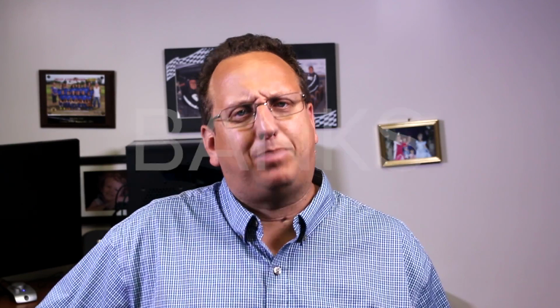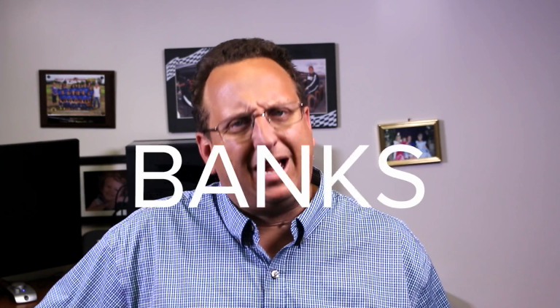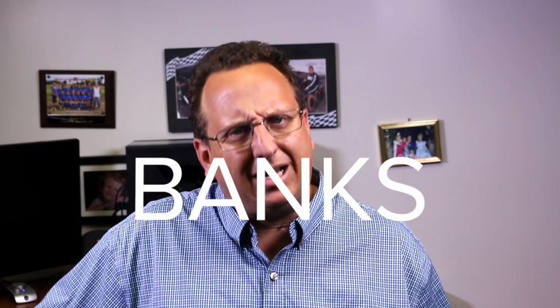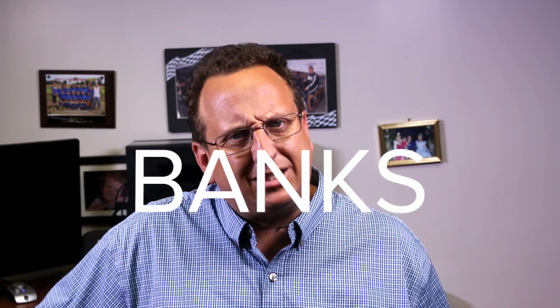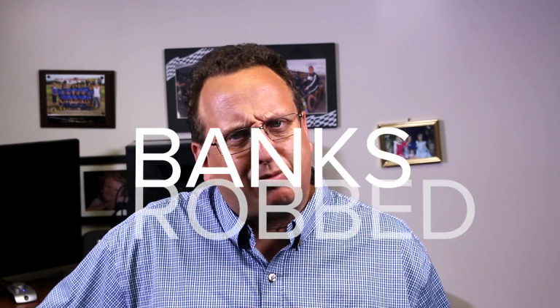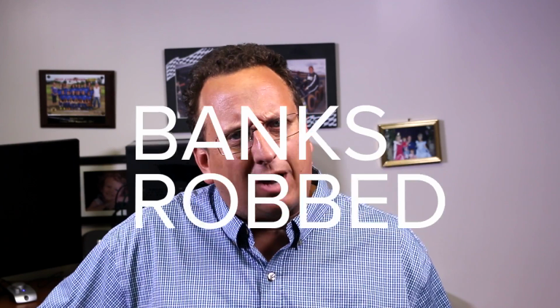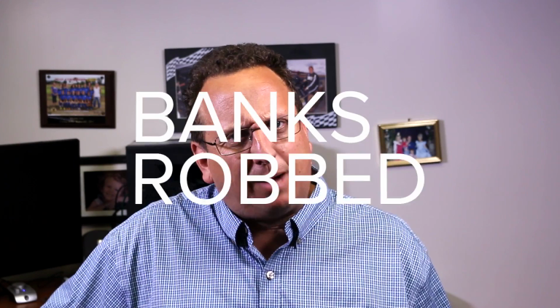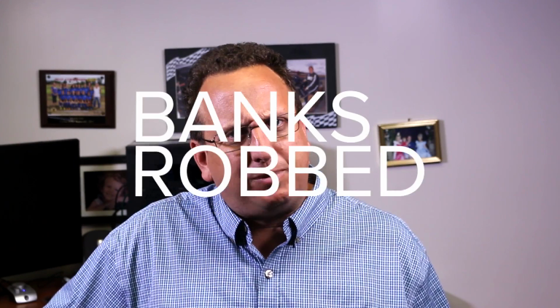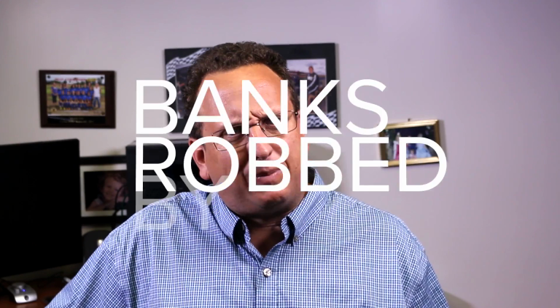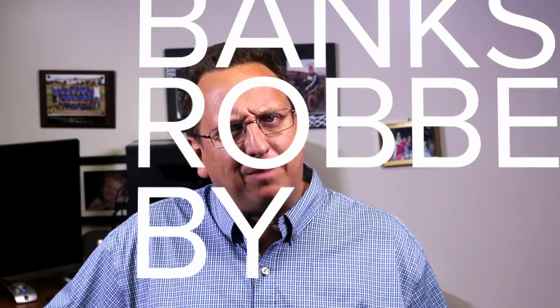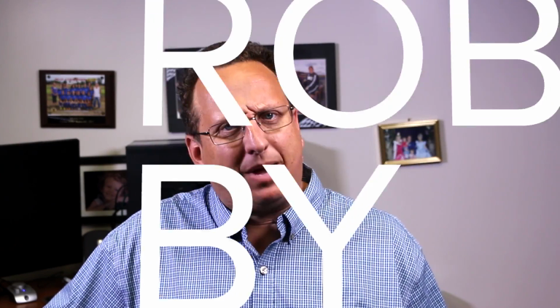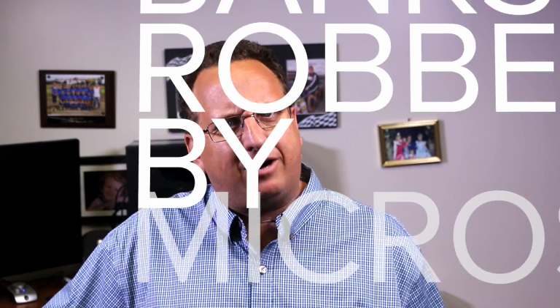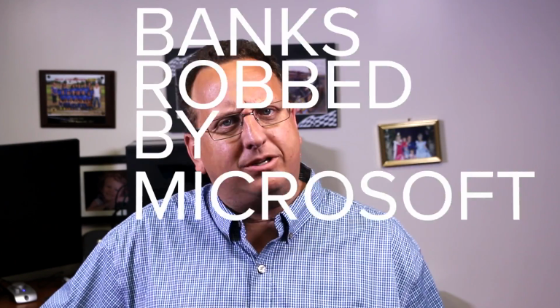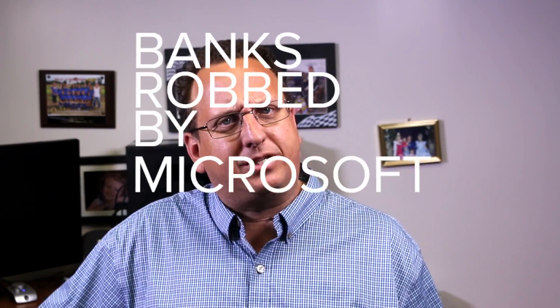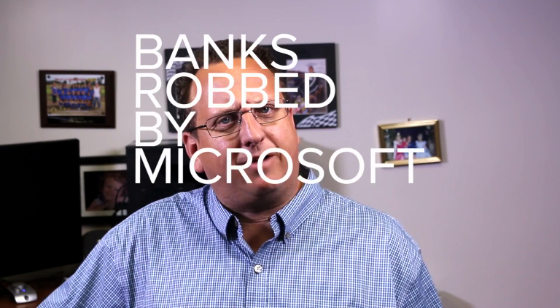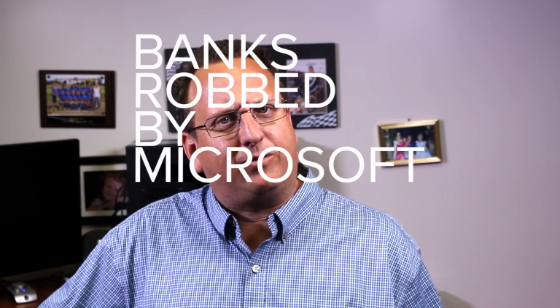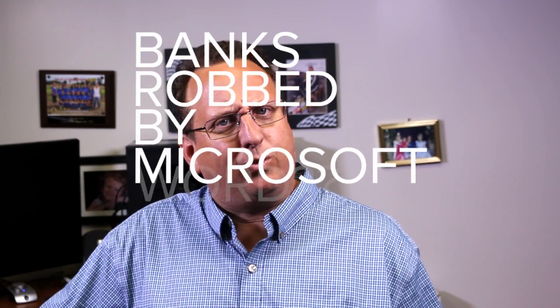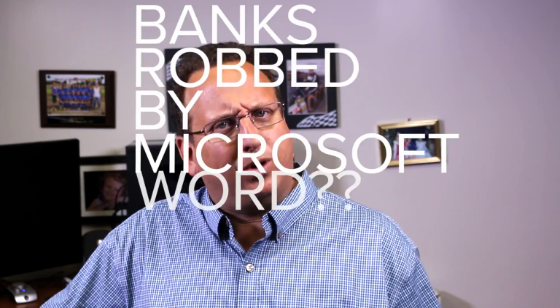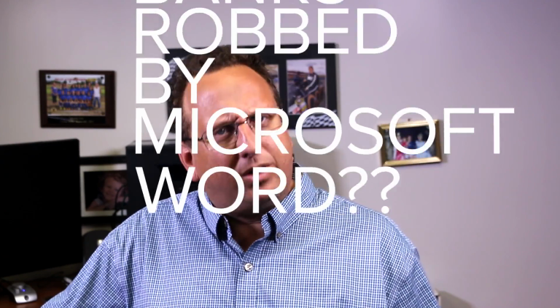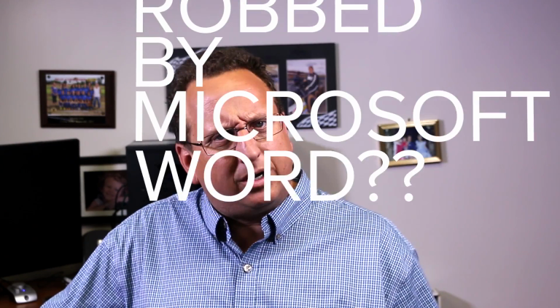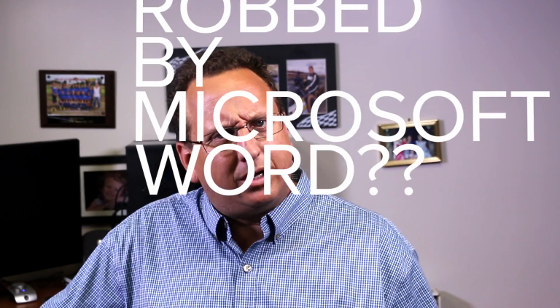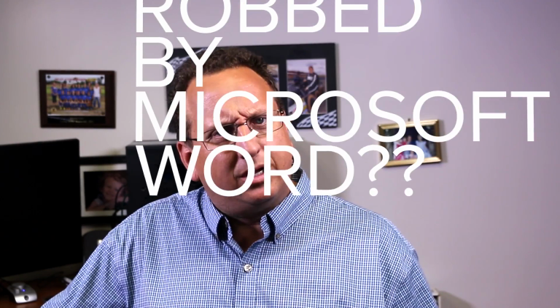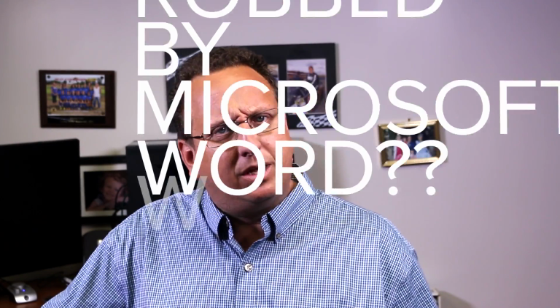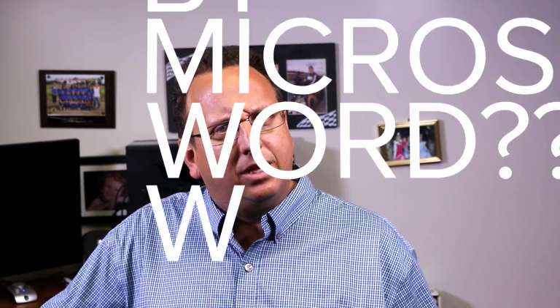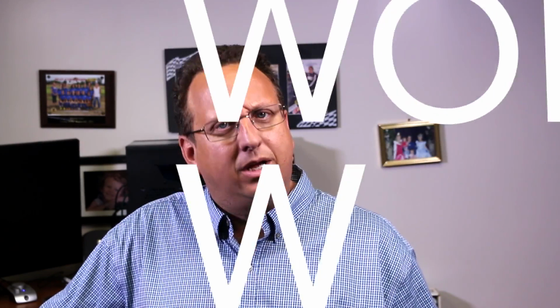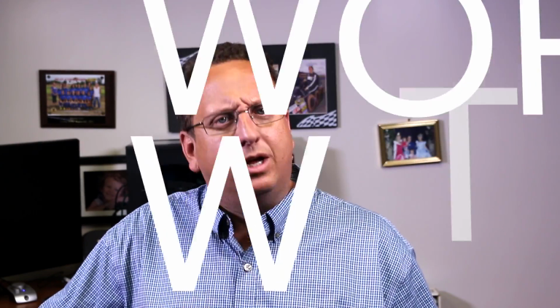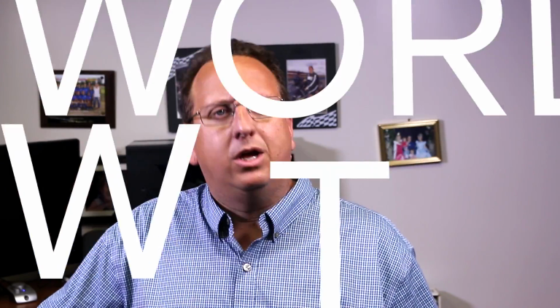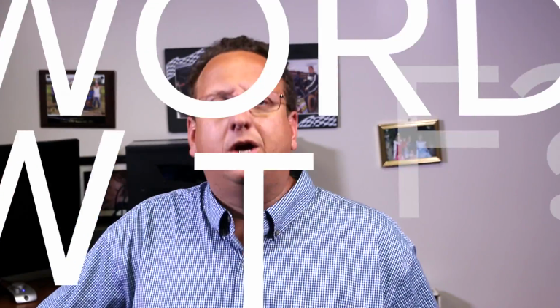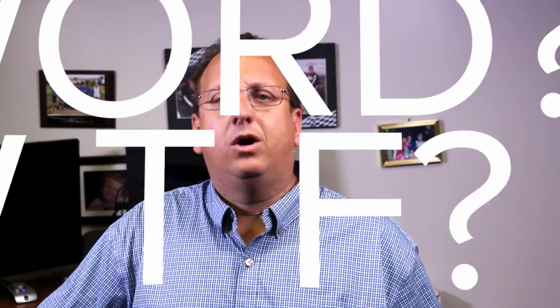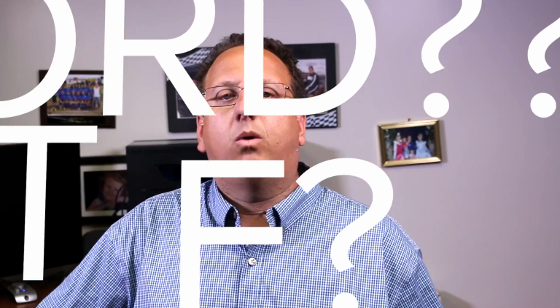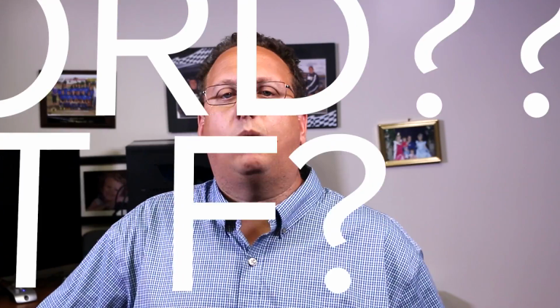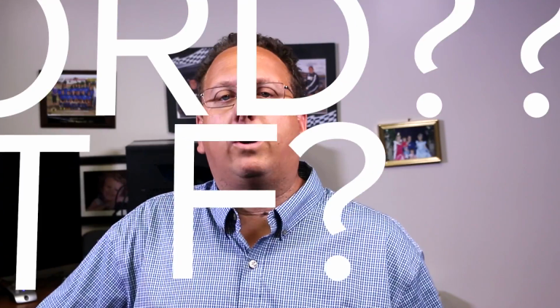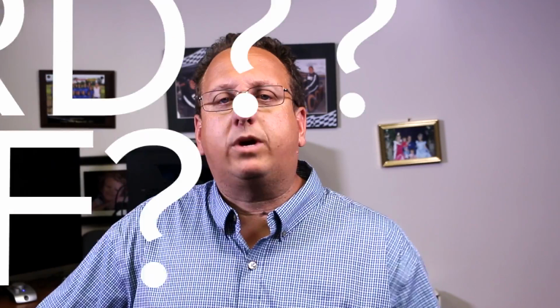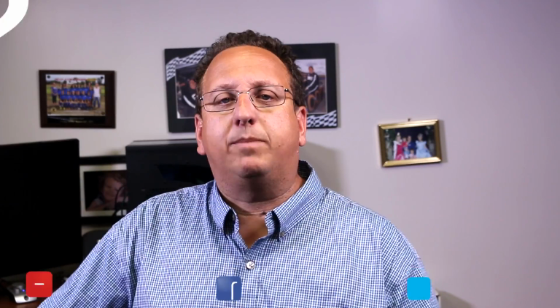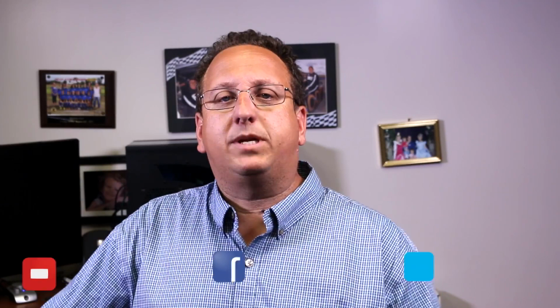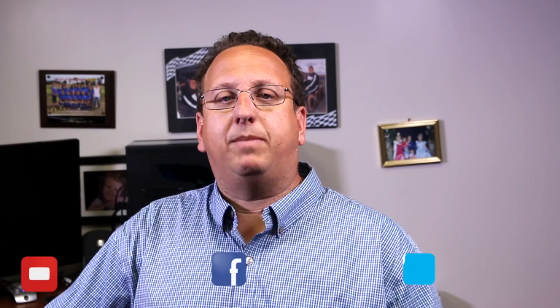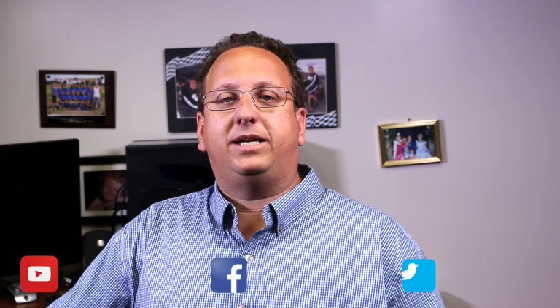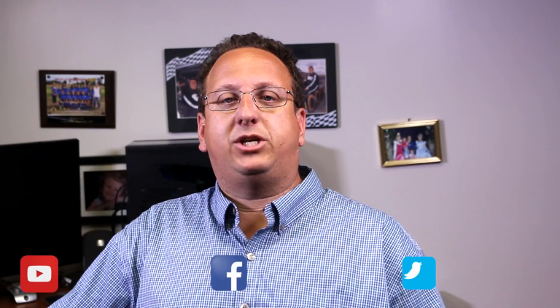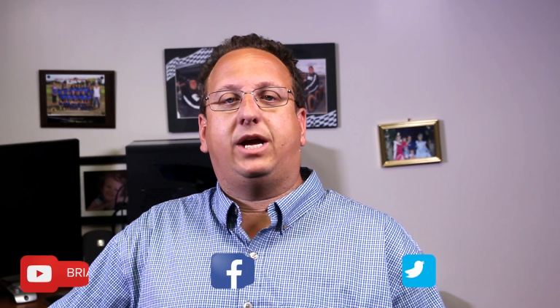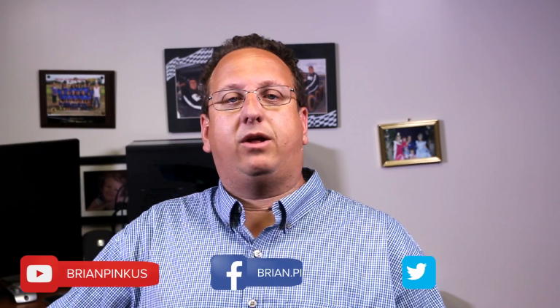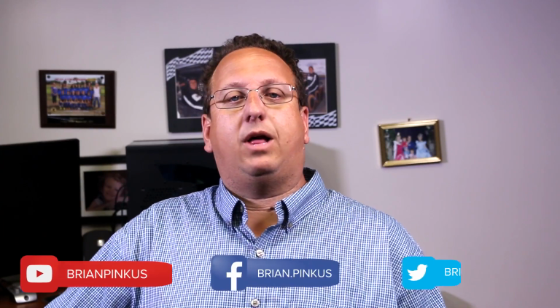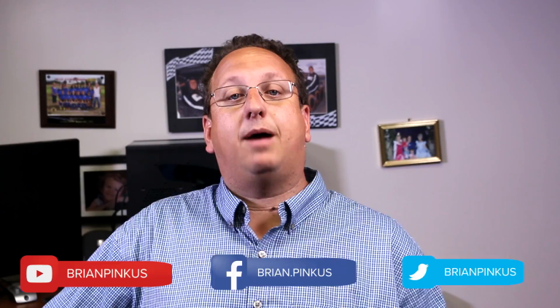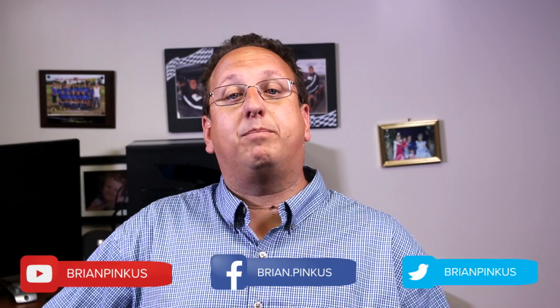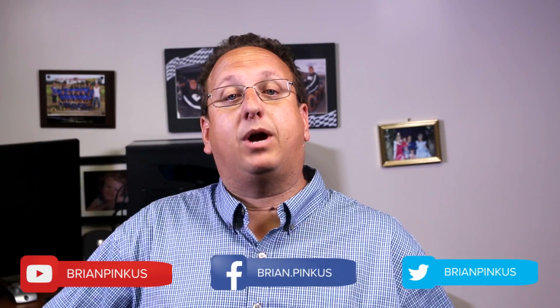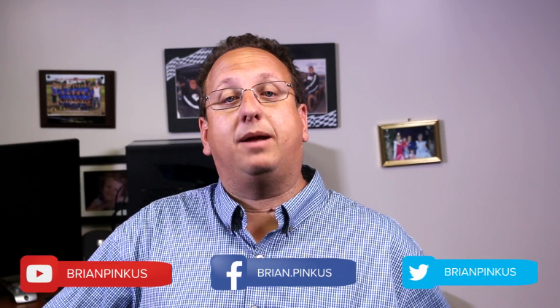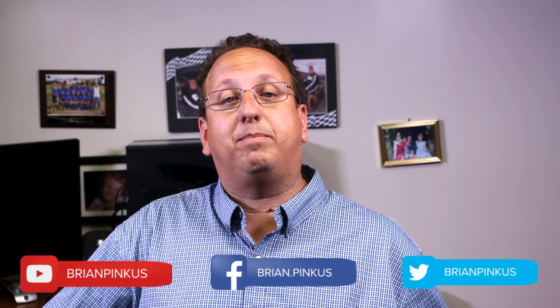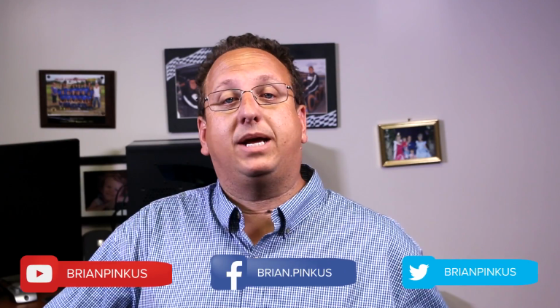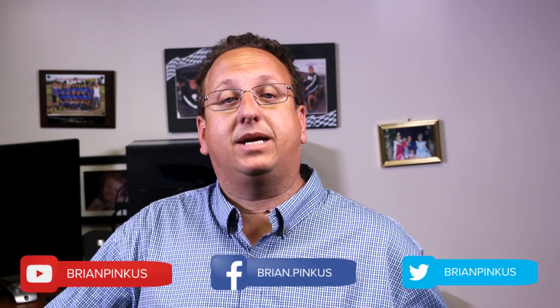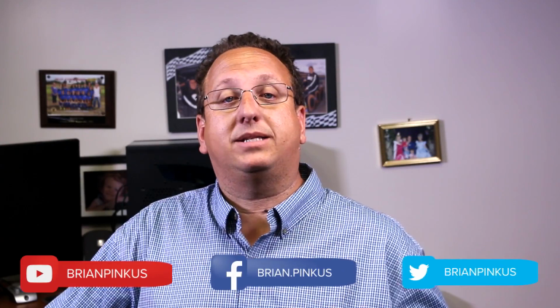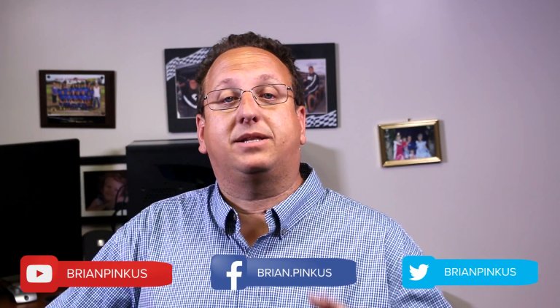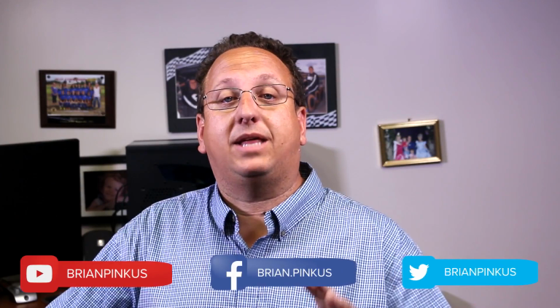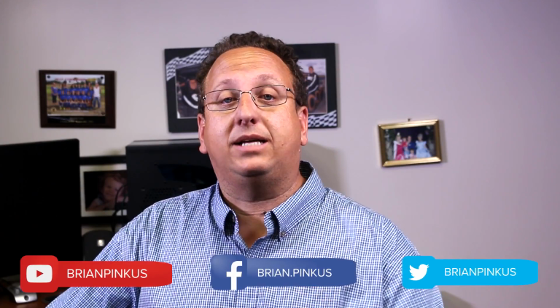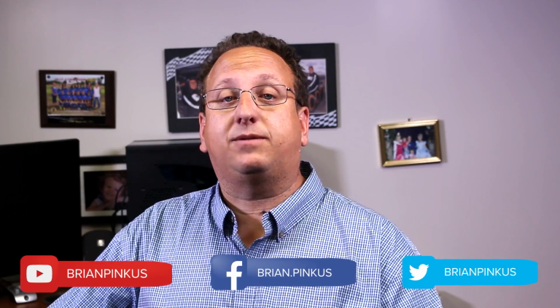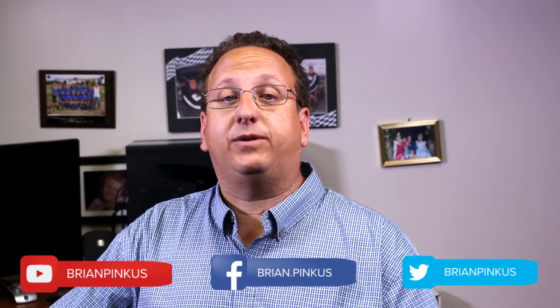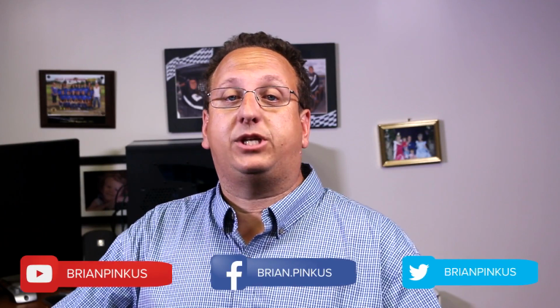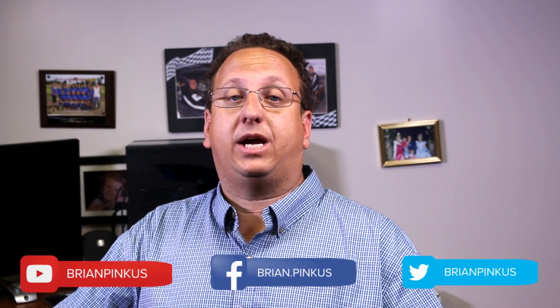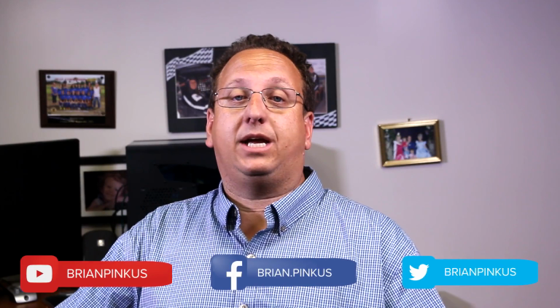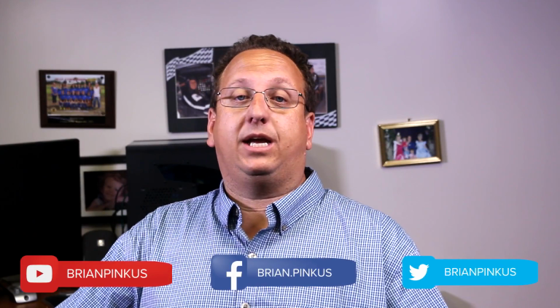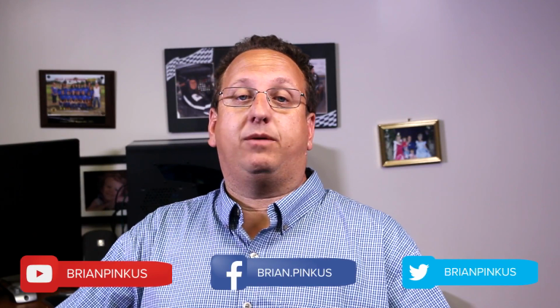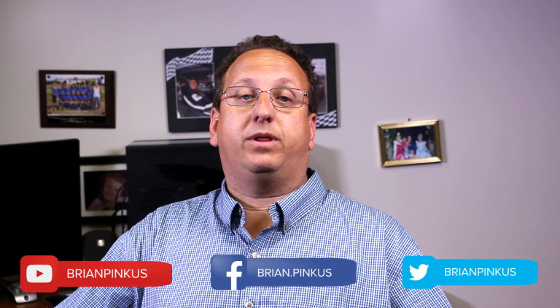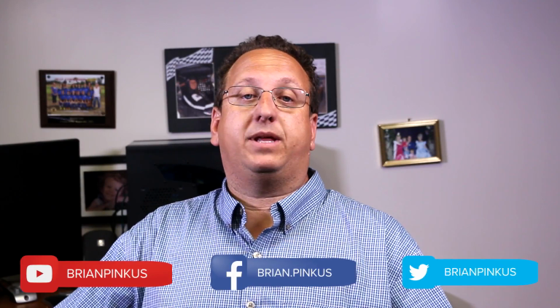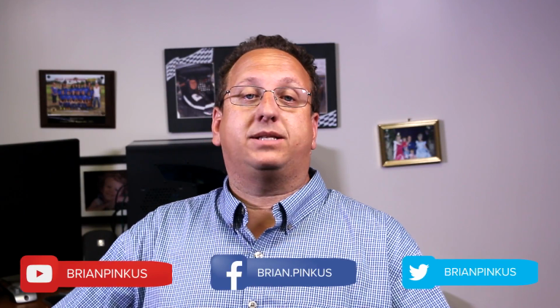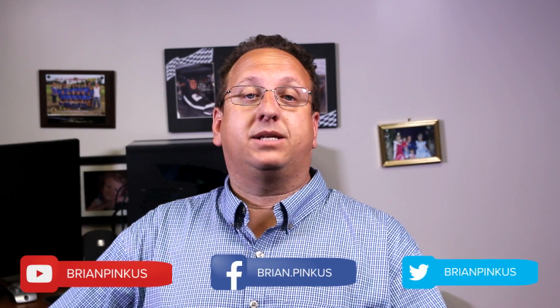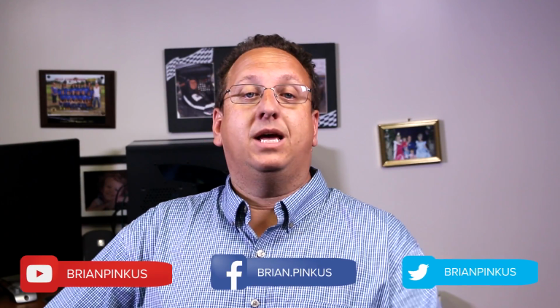Banks robbed by Microsoft Word? Welcome to my channel. I'm Brian Pincus. Thanks for checking in with us.